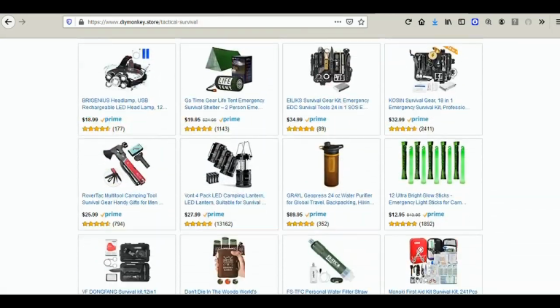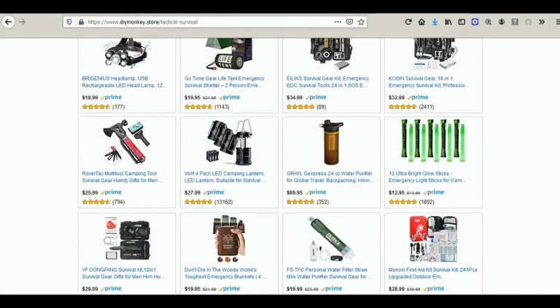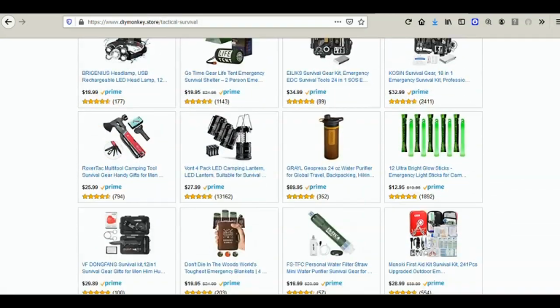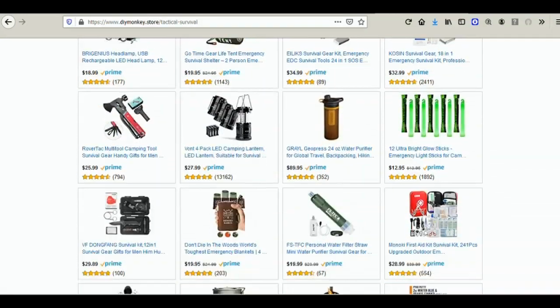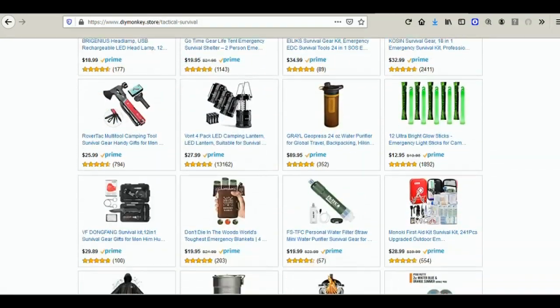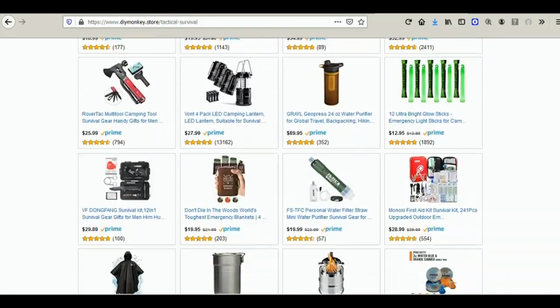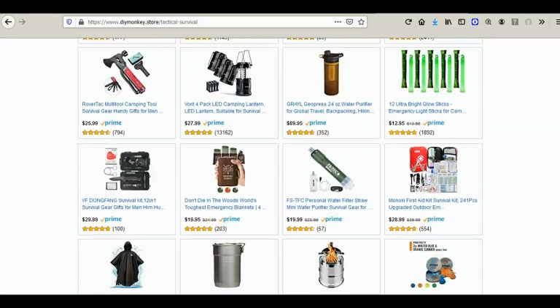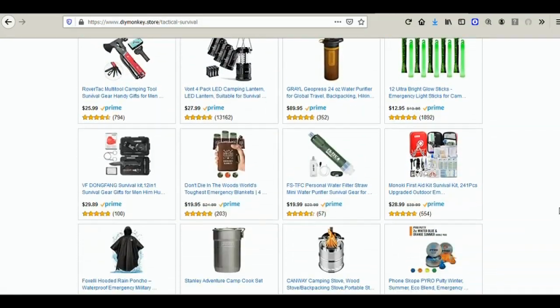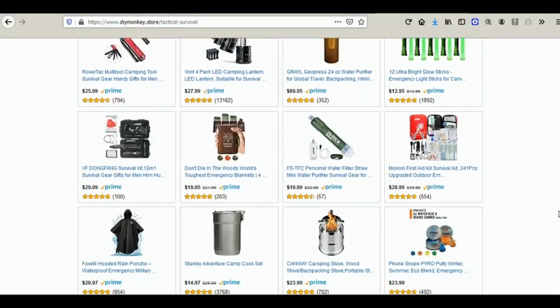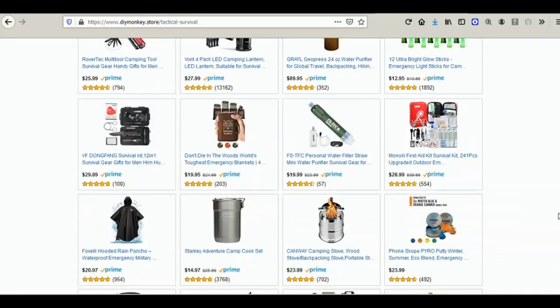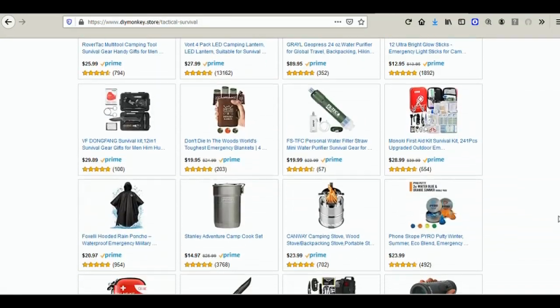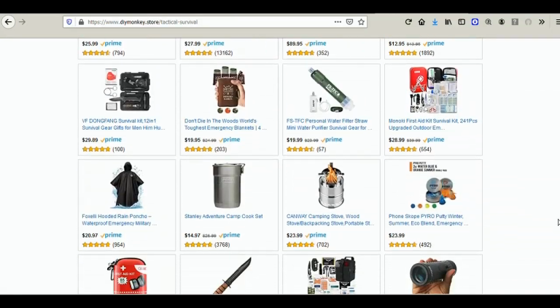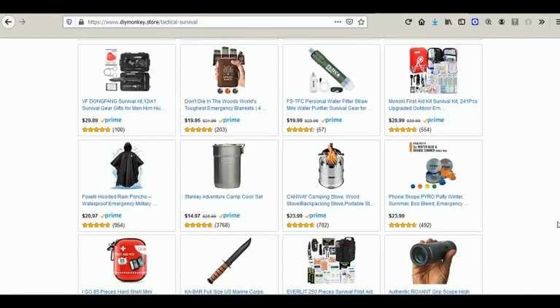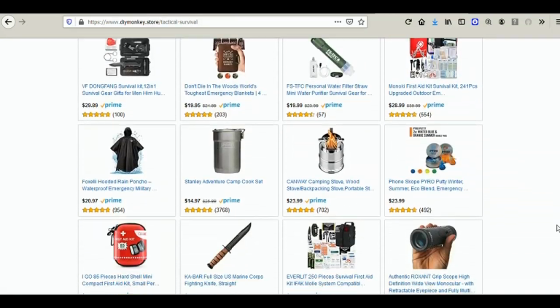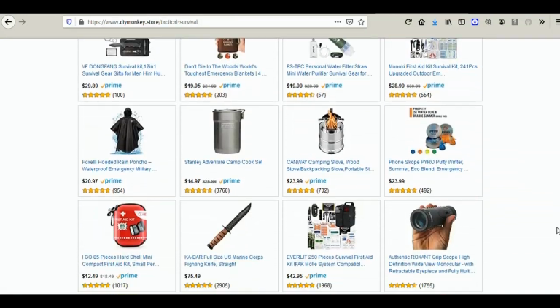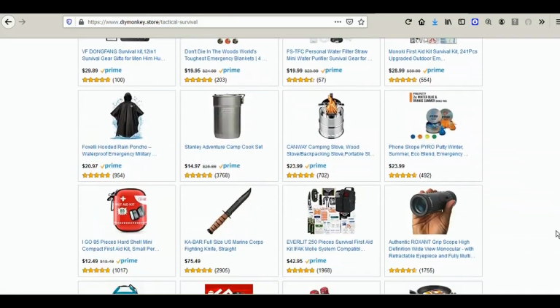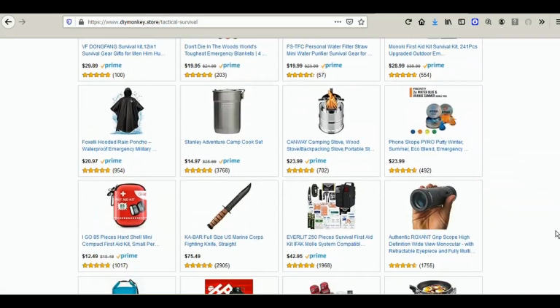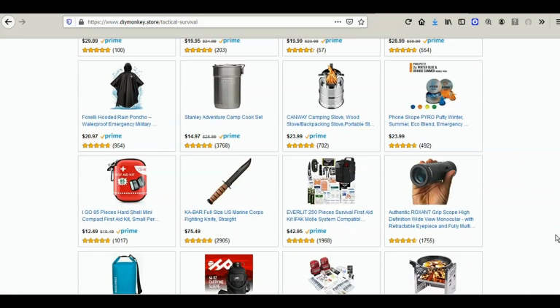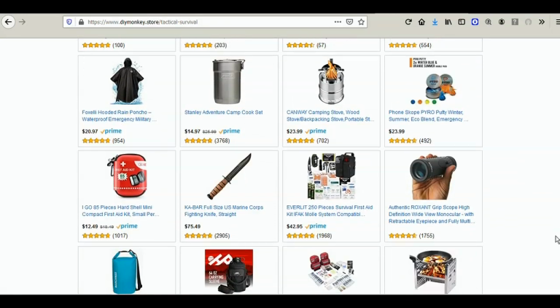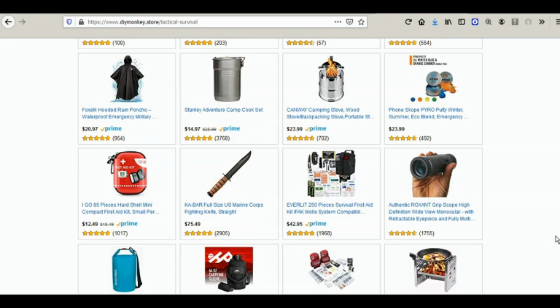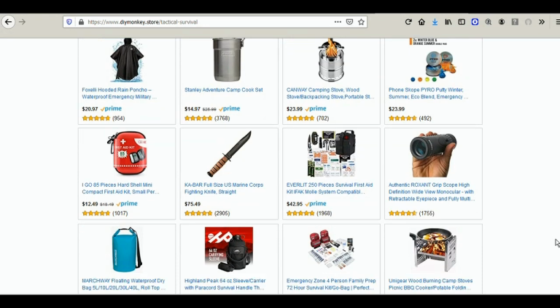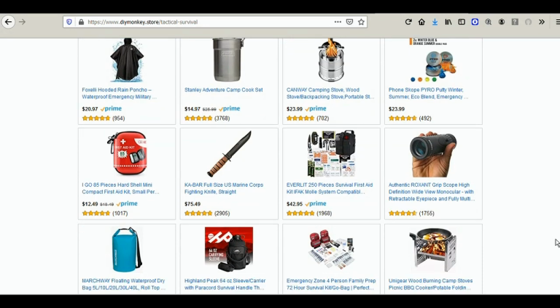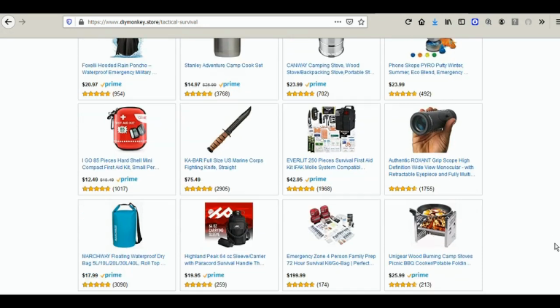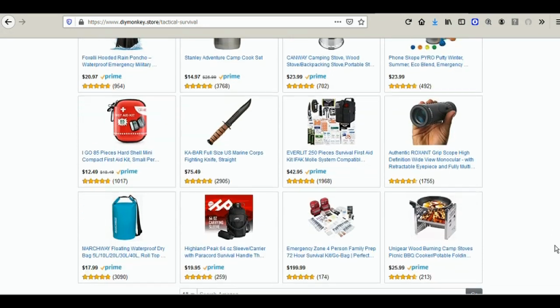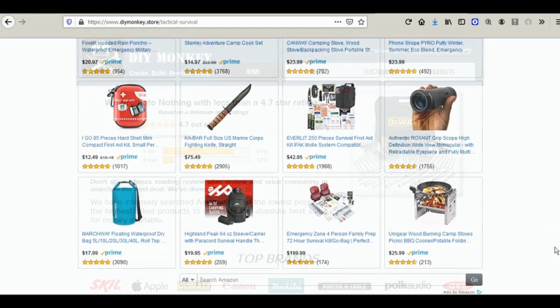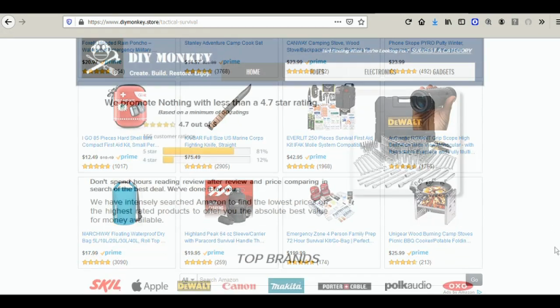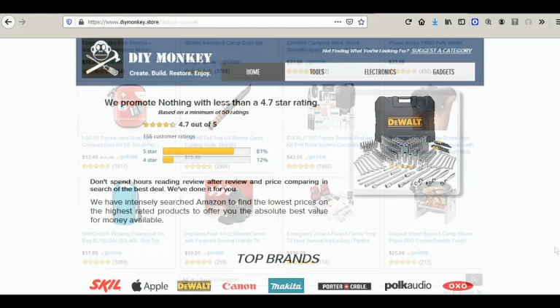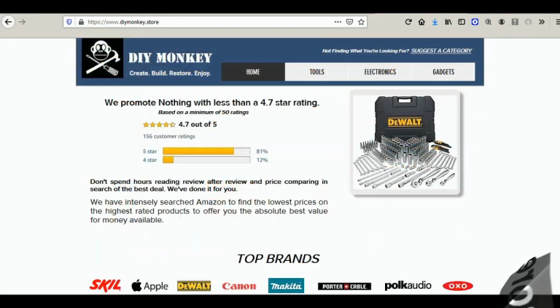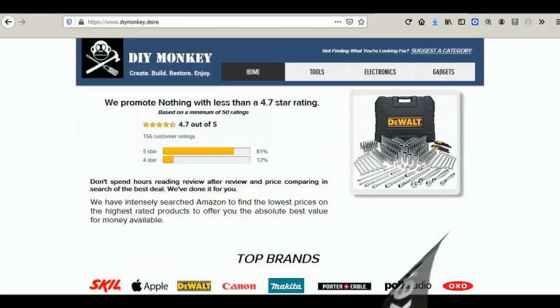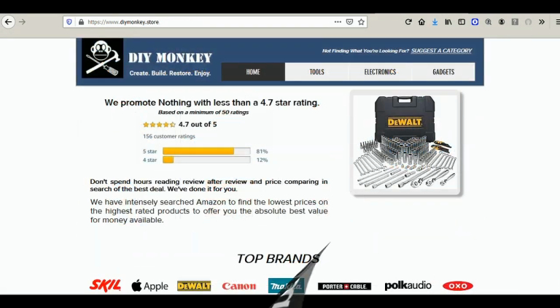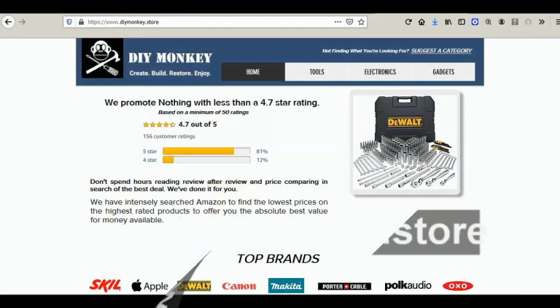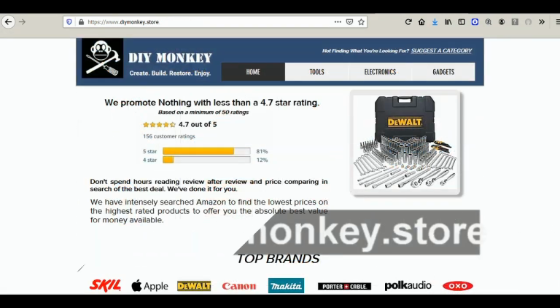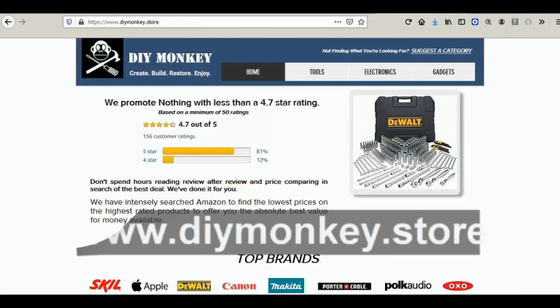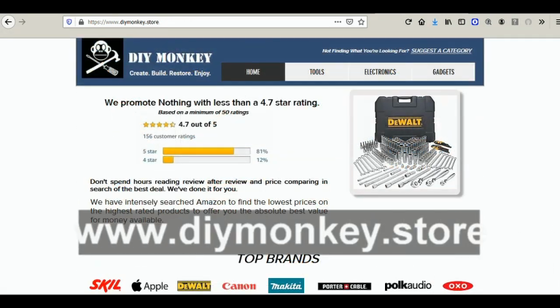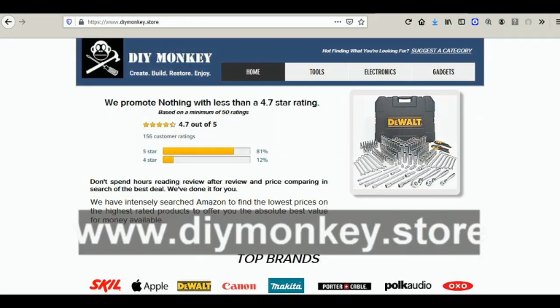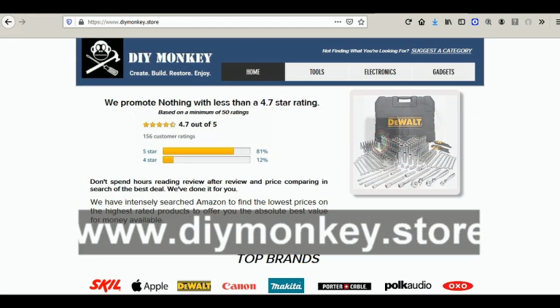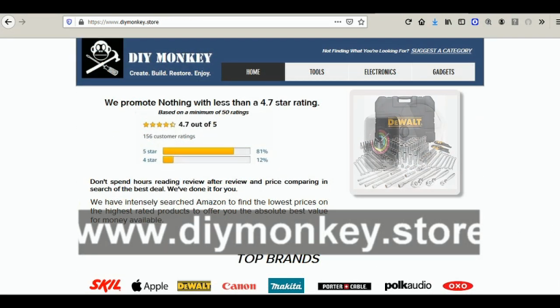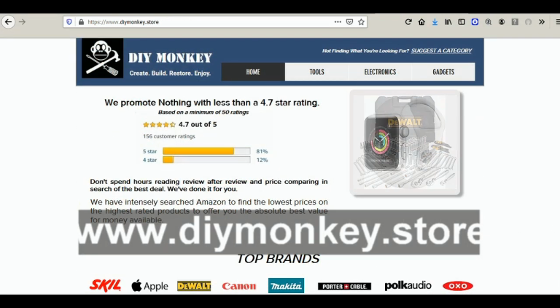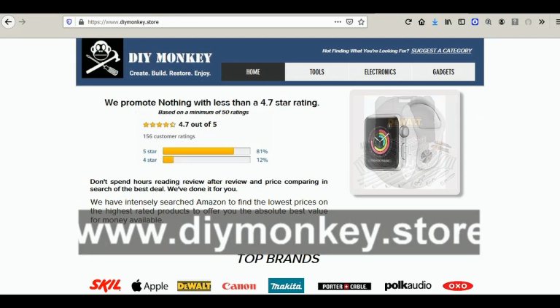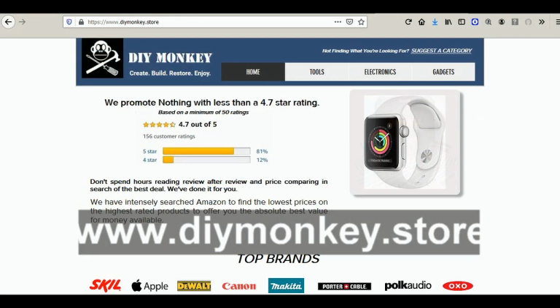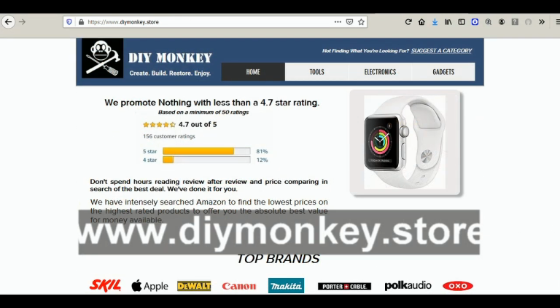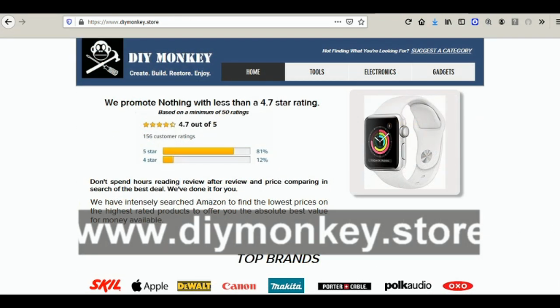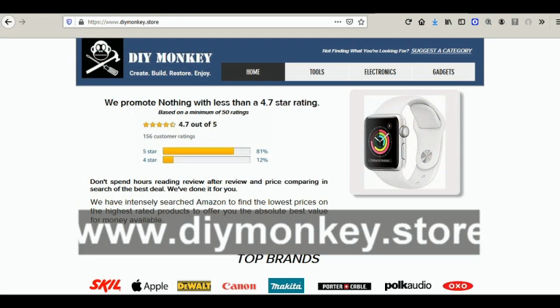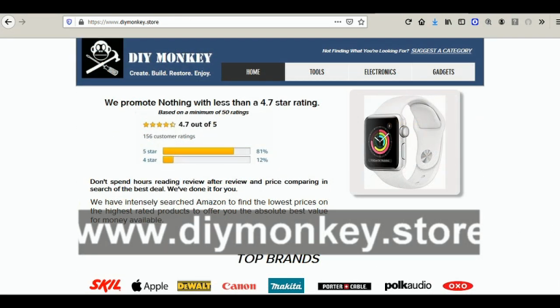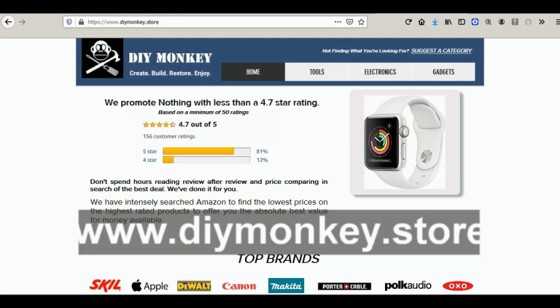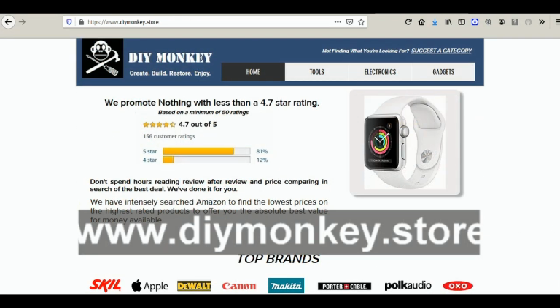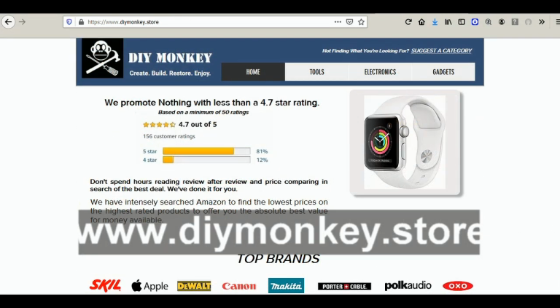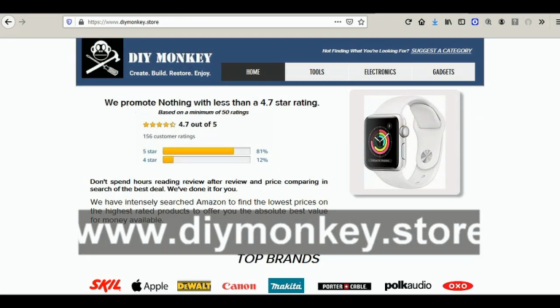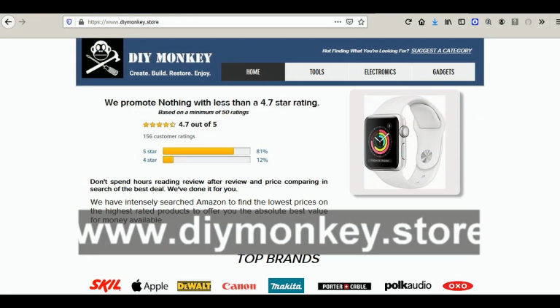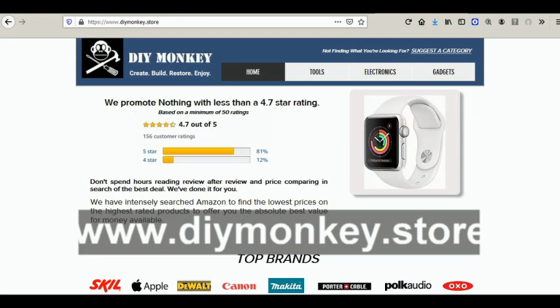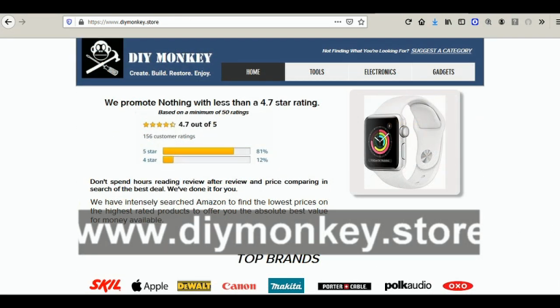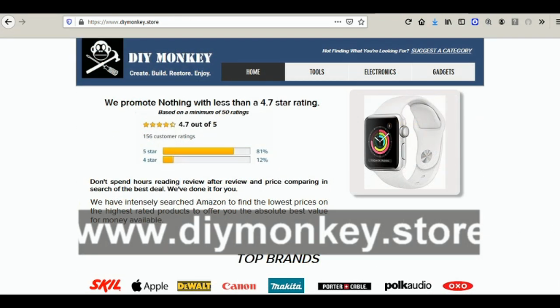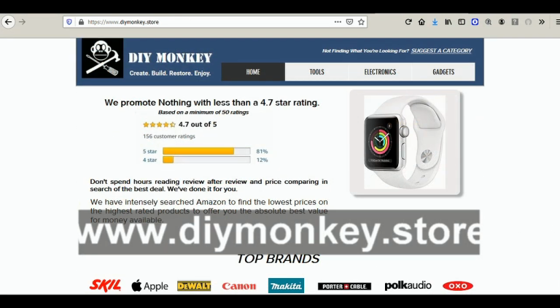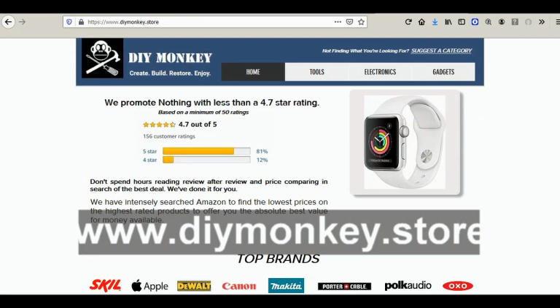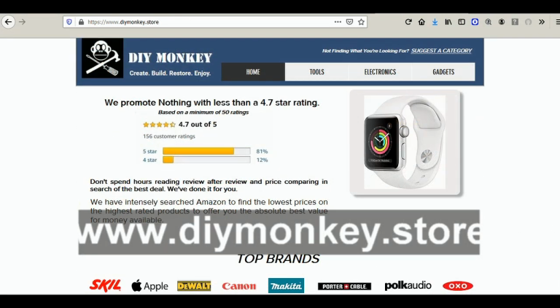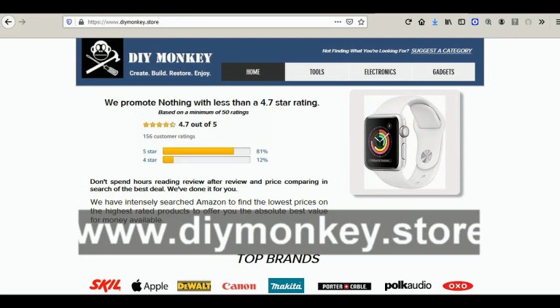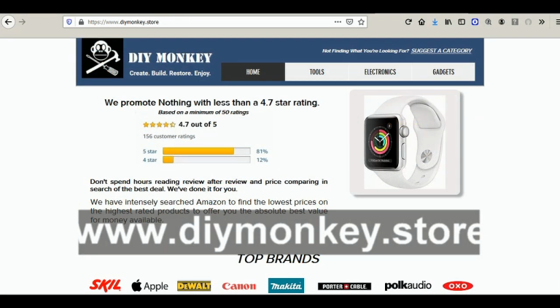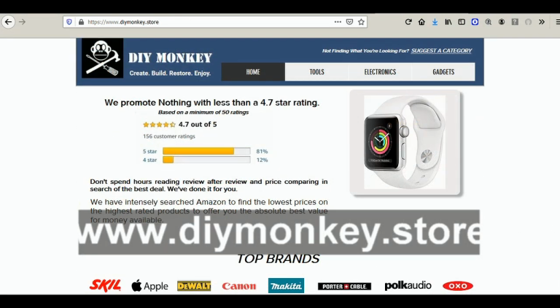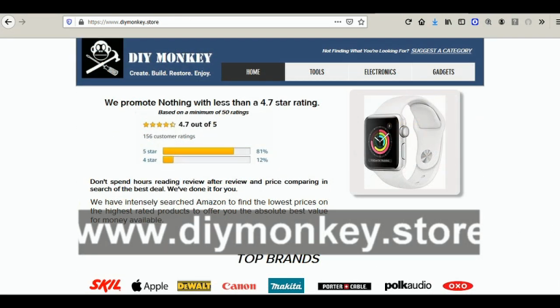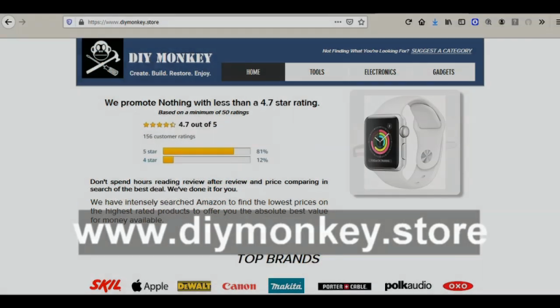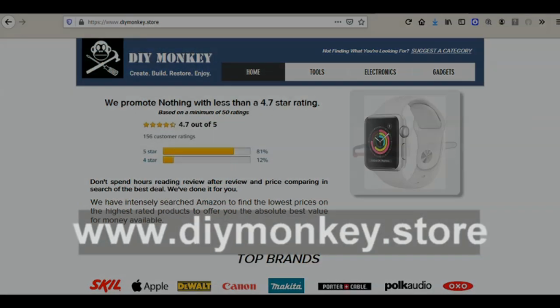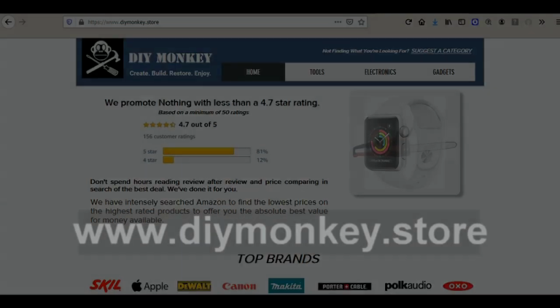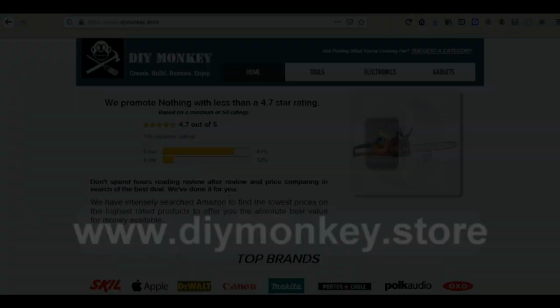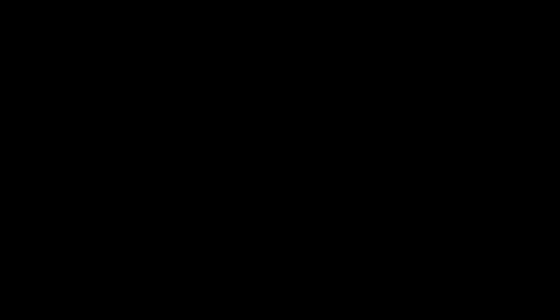You don't have to scour Amazon for the highest customer rated items at the best value because I've already done it for you at DIYmonkey.store.